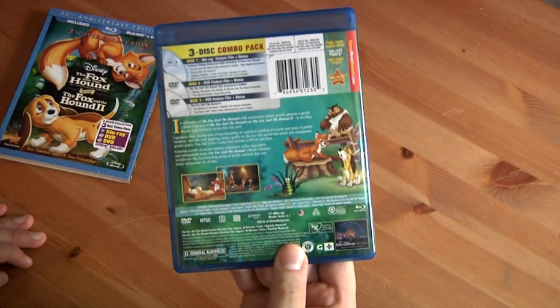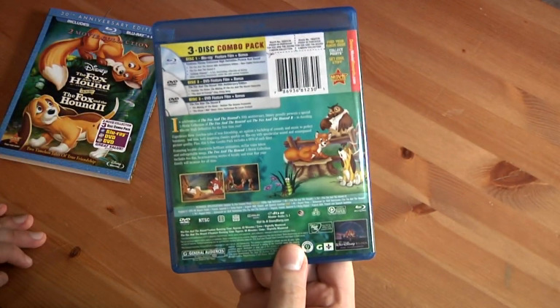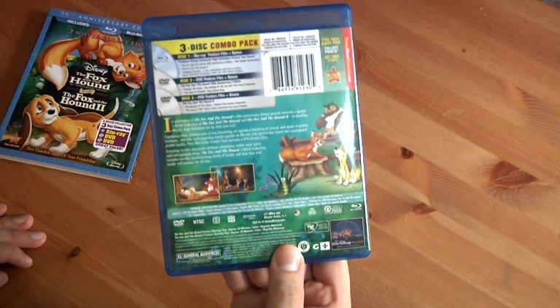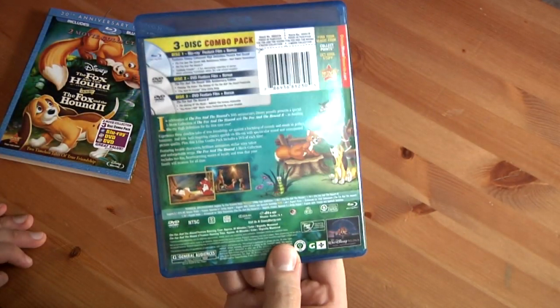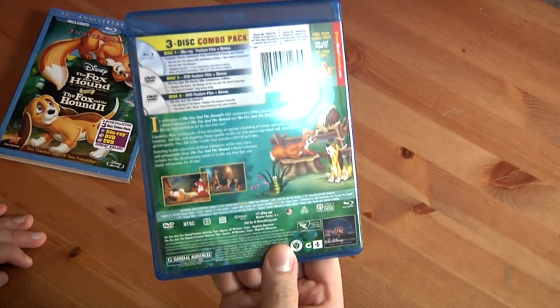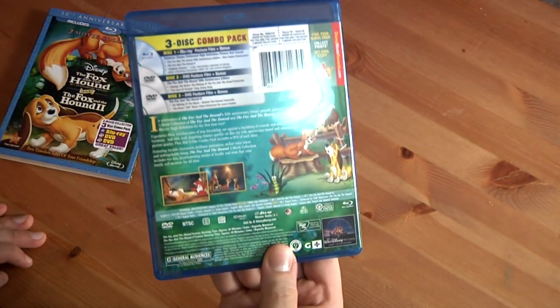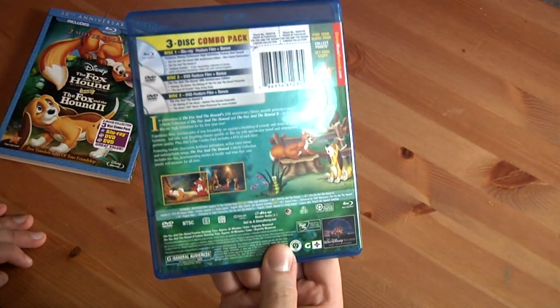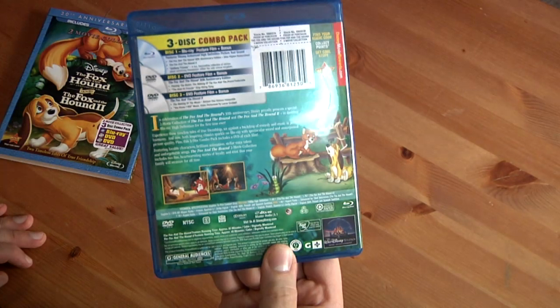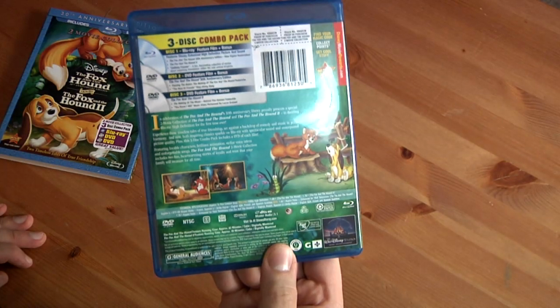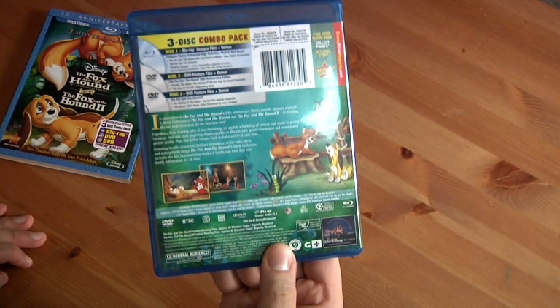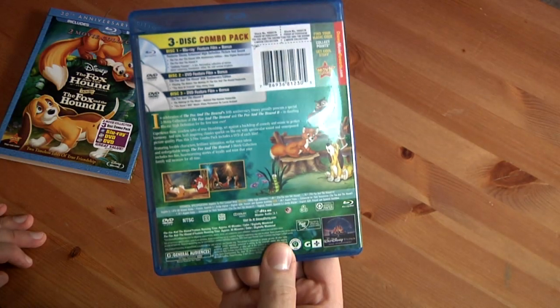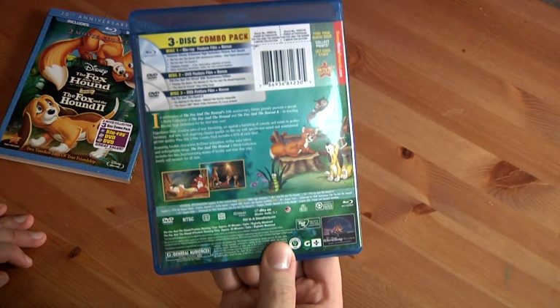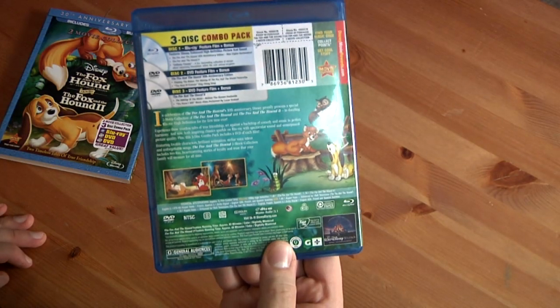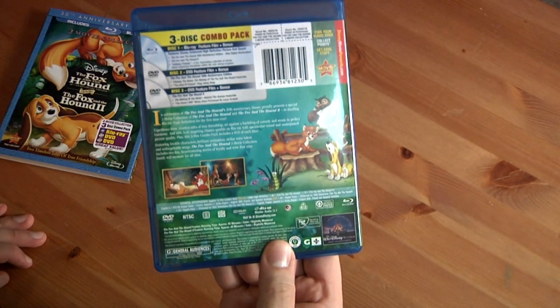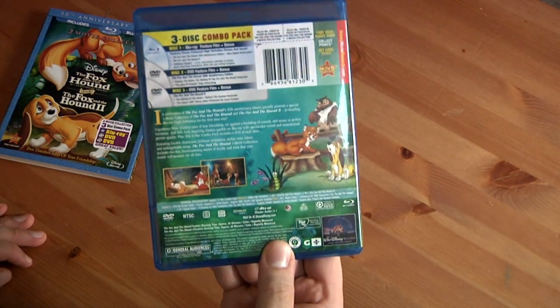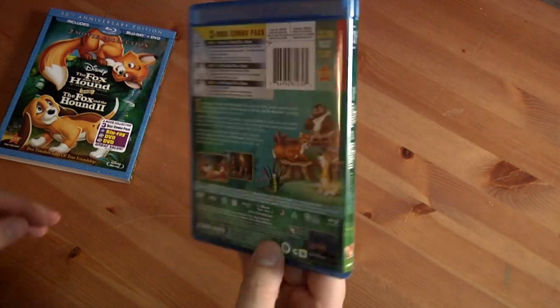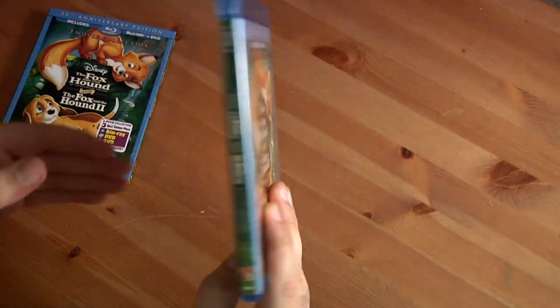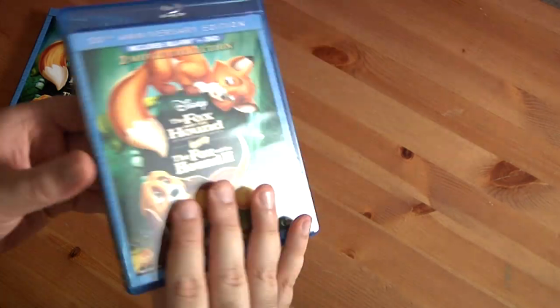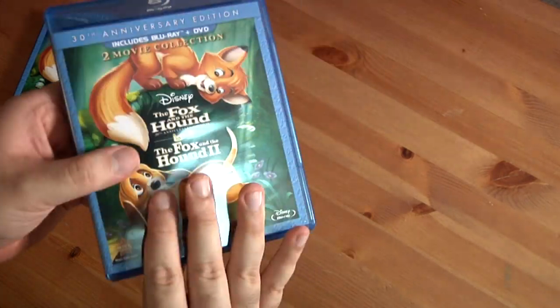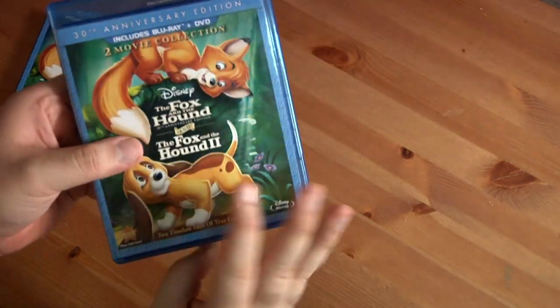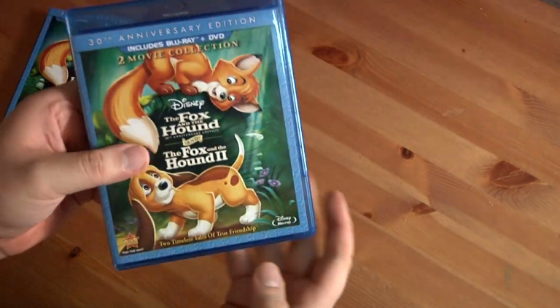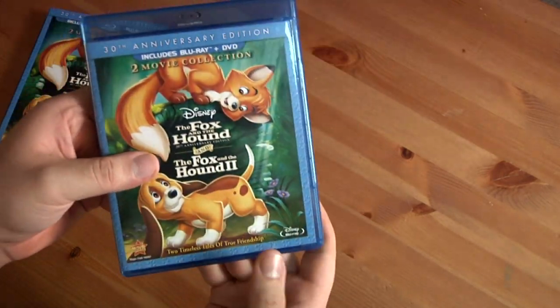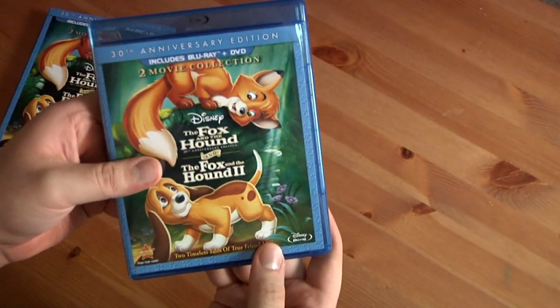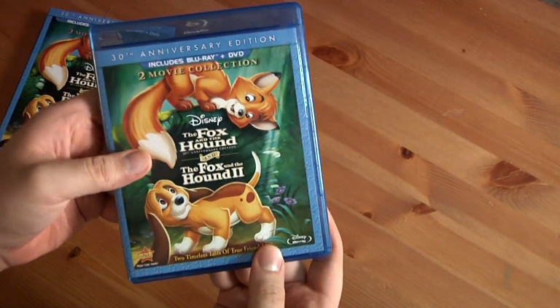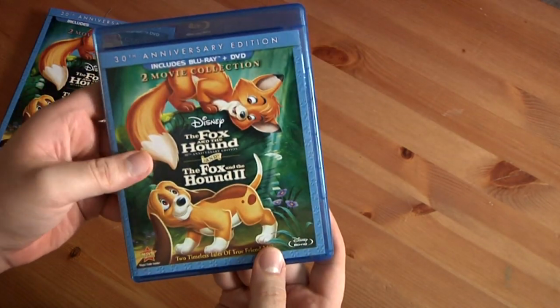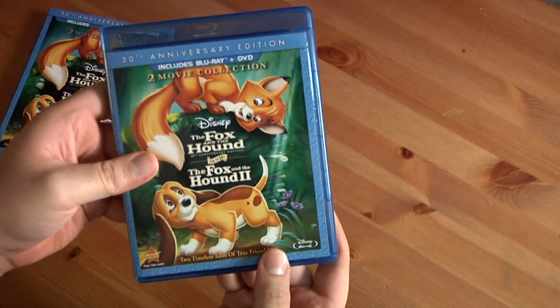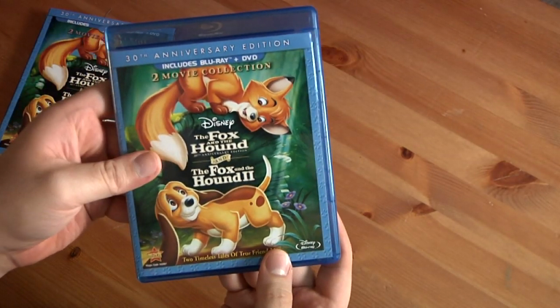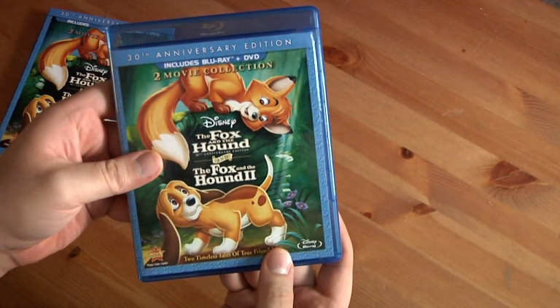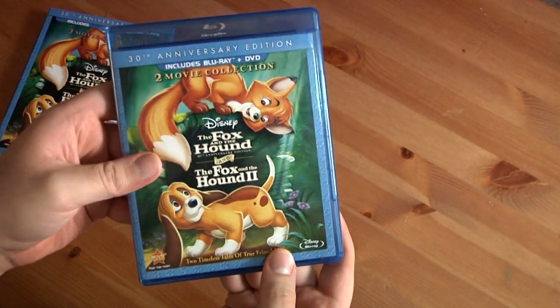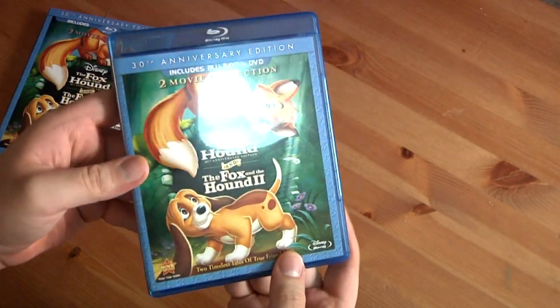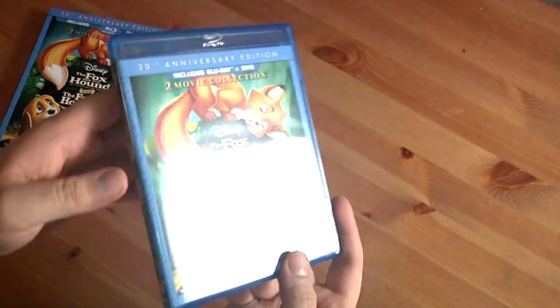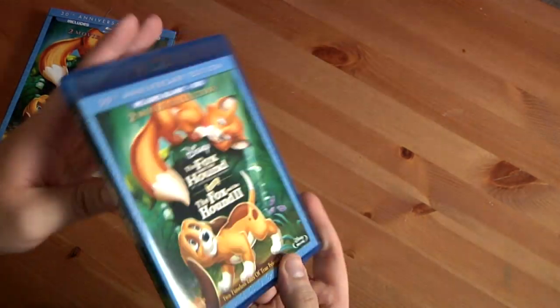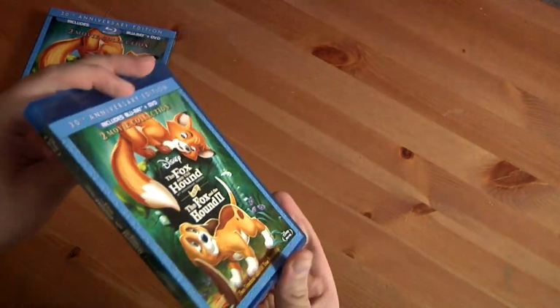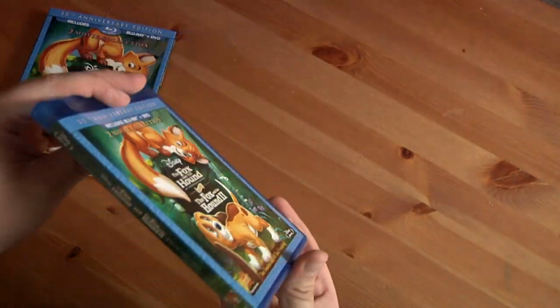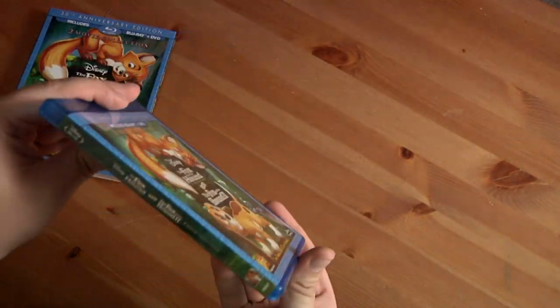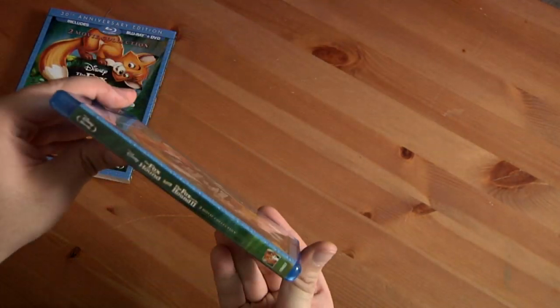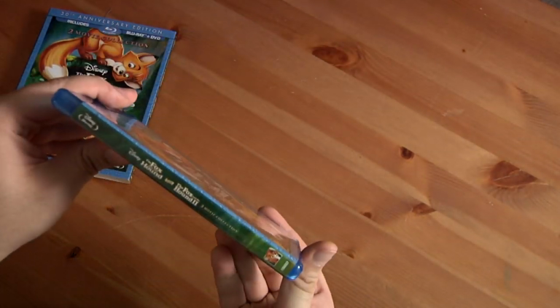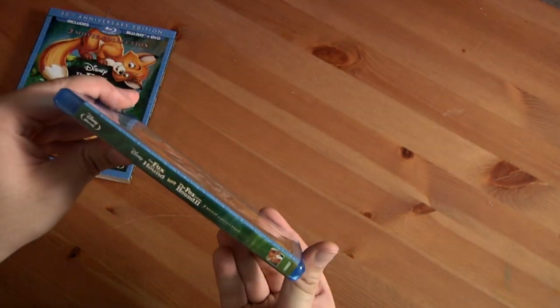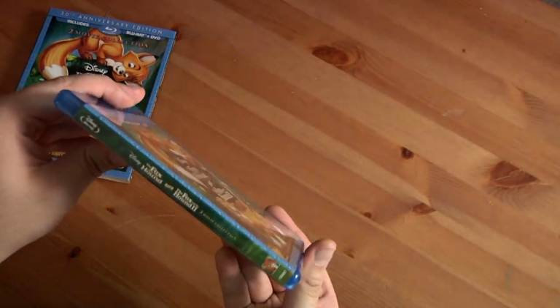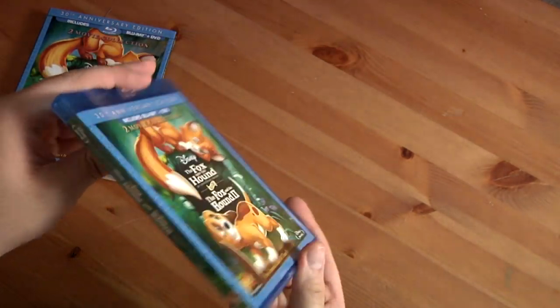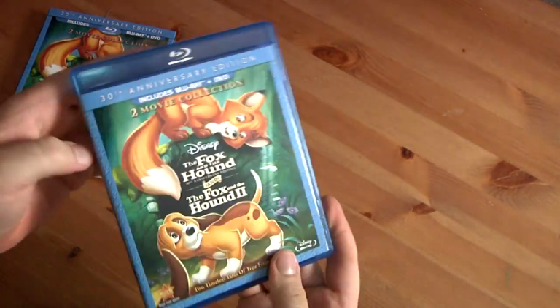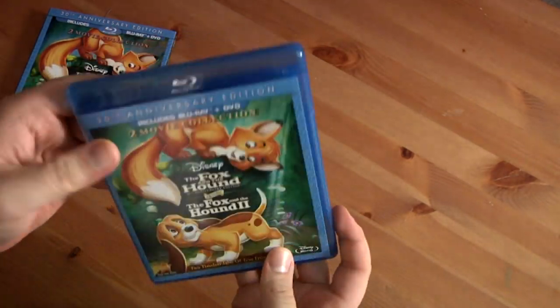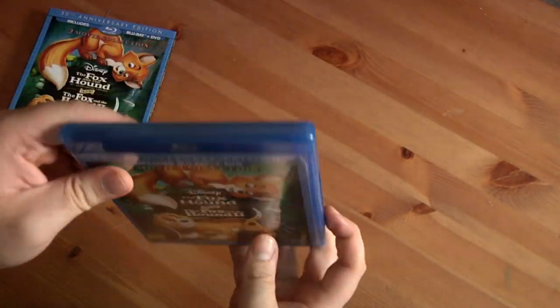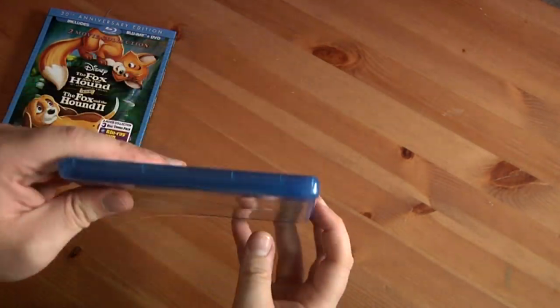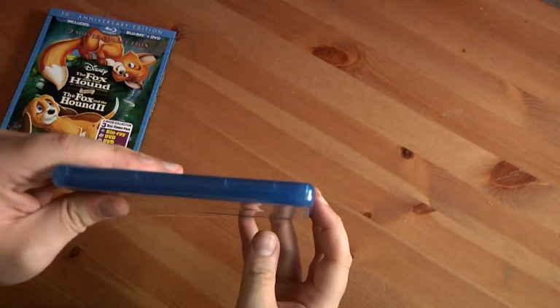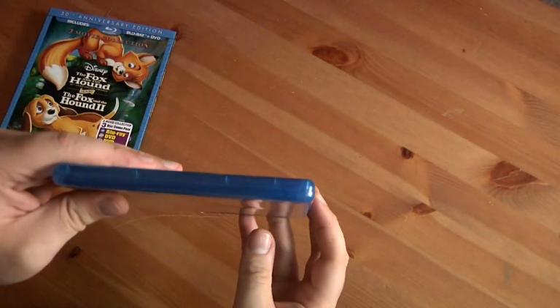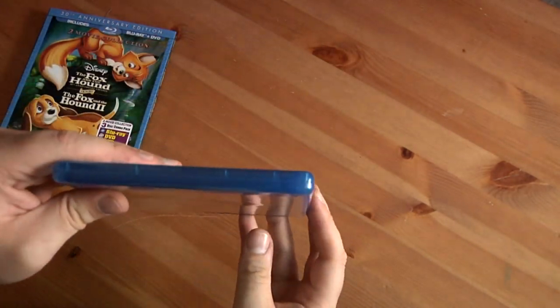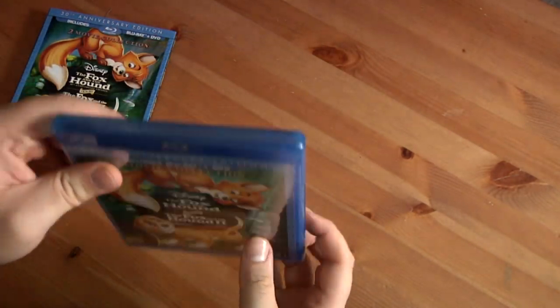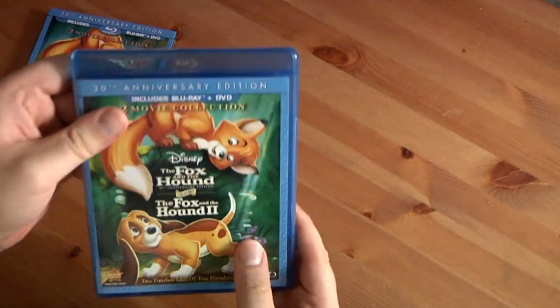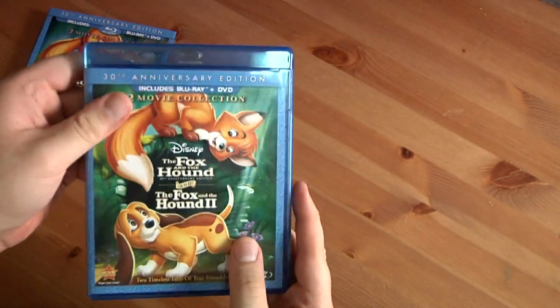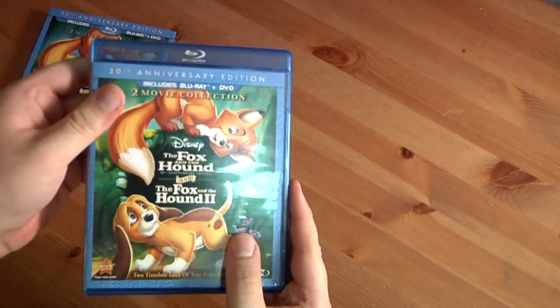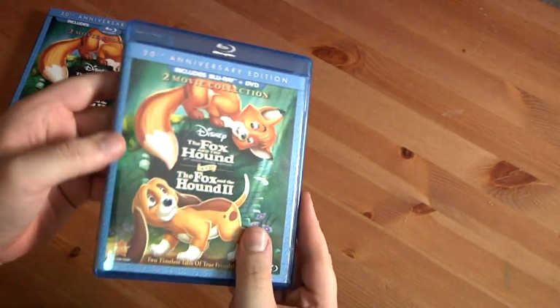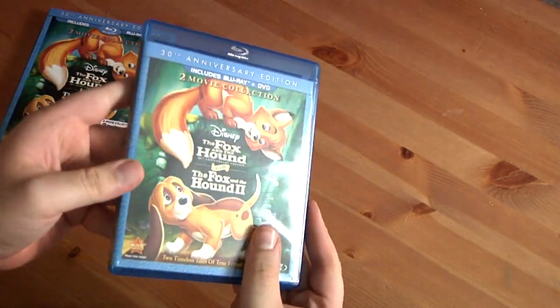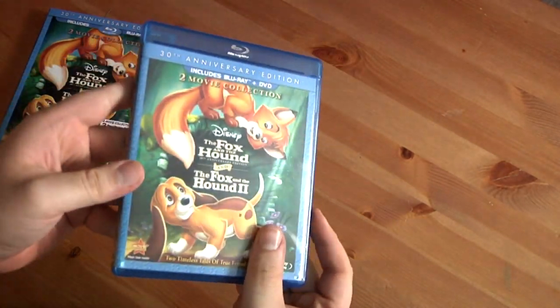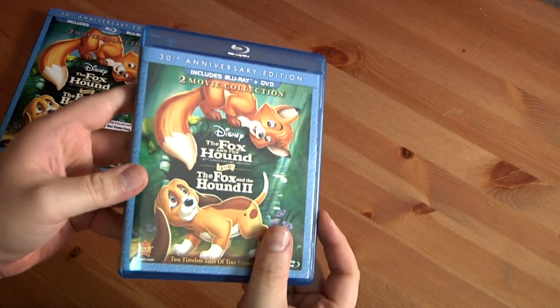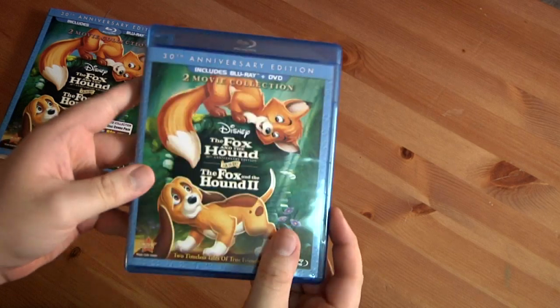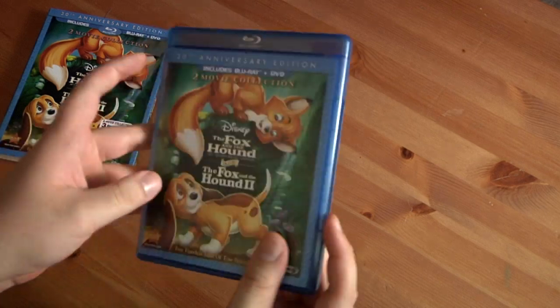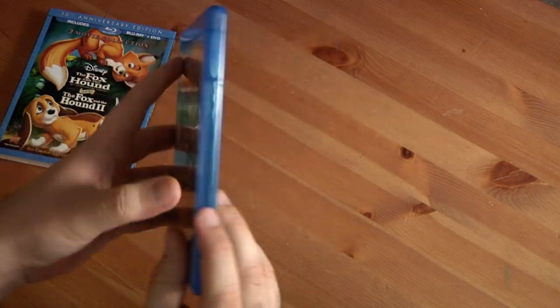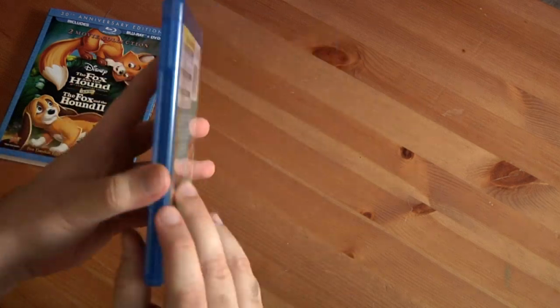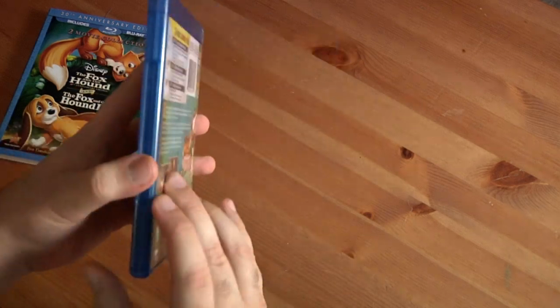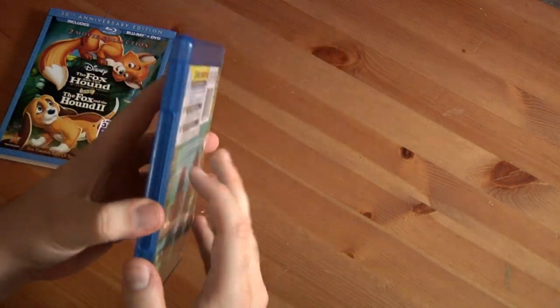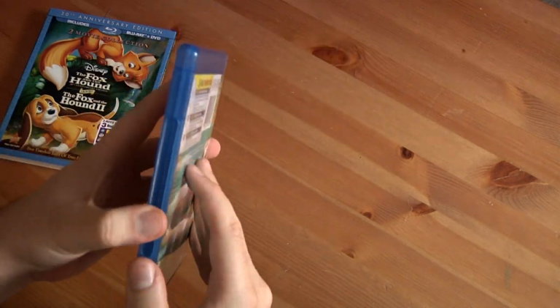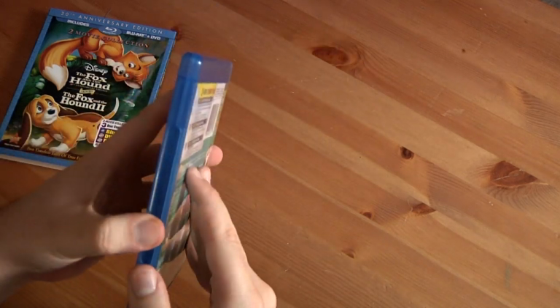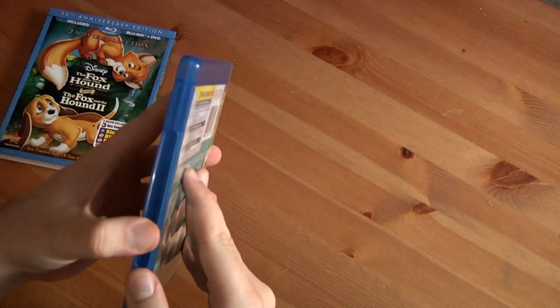The back cover is the same as on the slip cover, and the front cover is the same too, along with the spine. There's no sticker. Let's open it up.